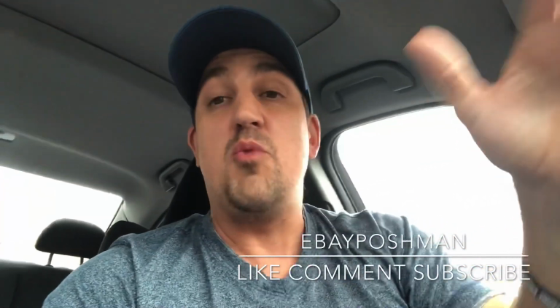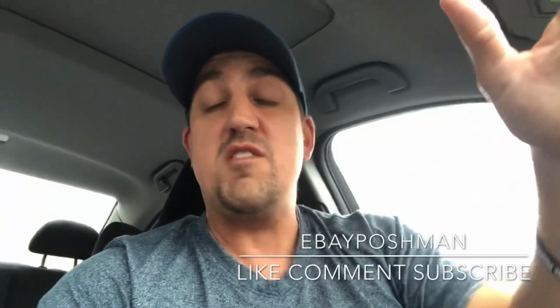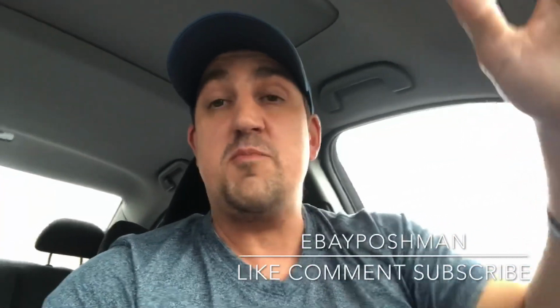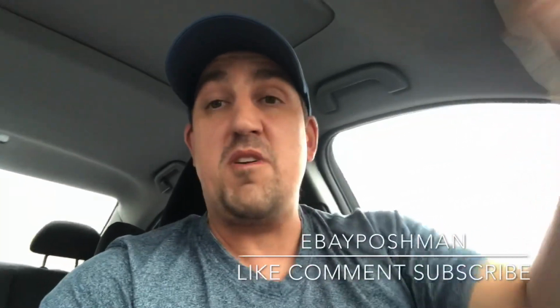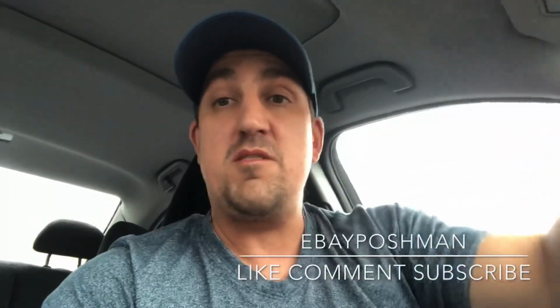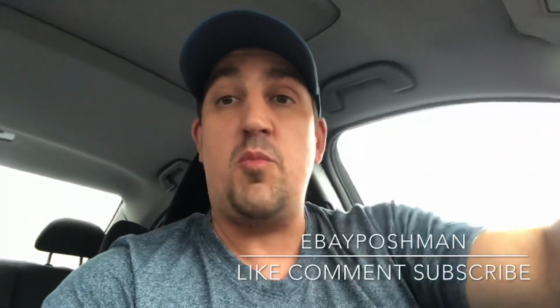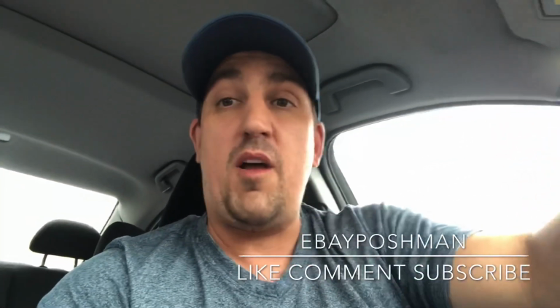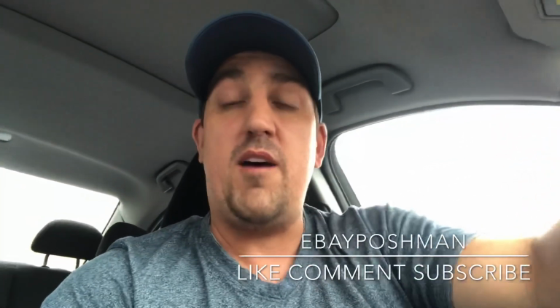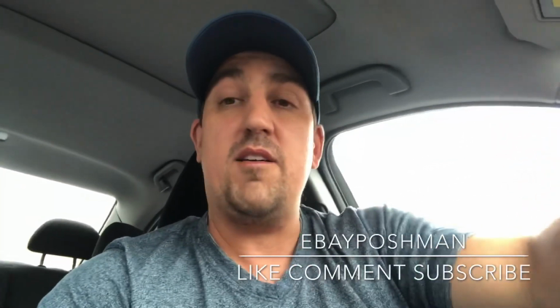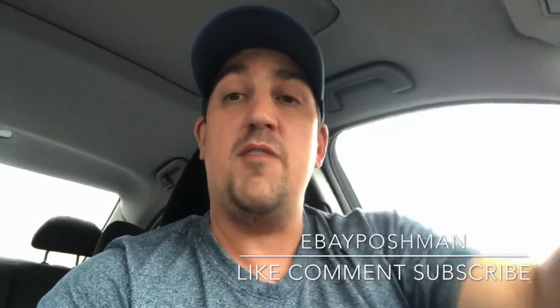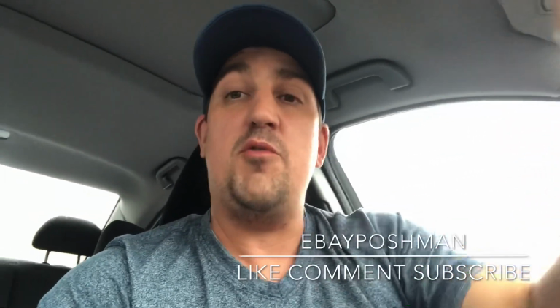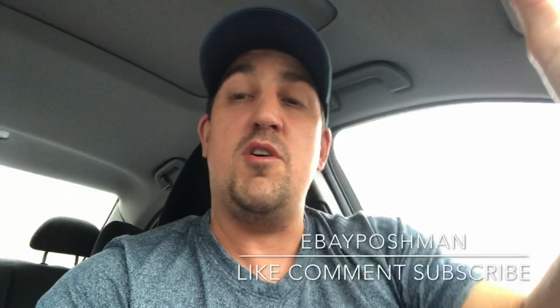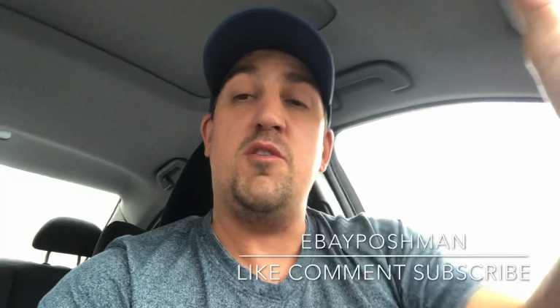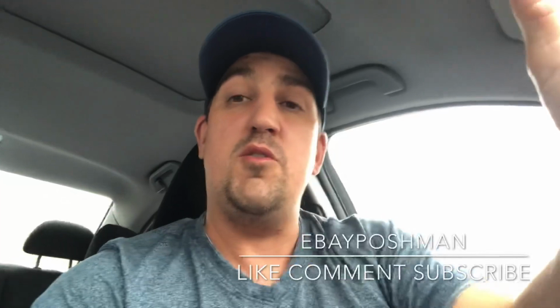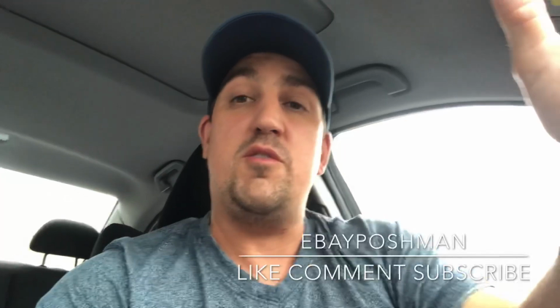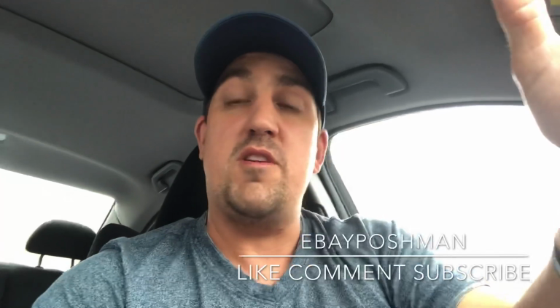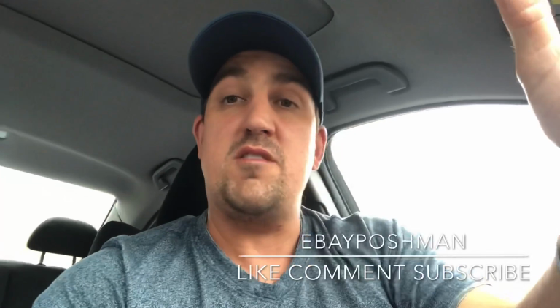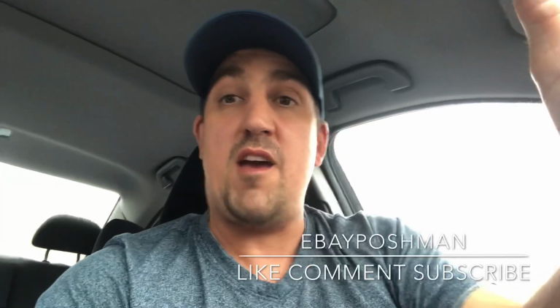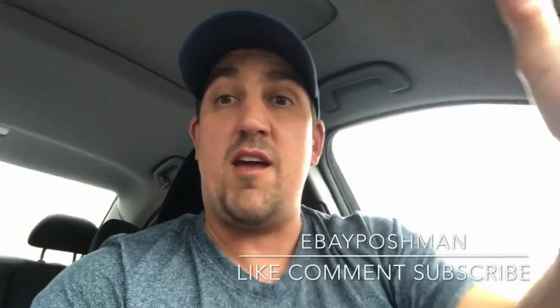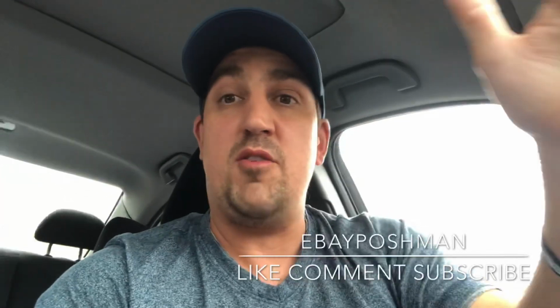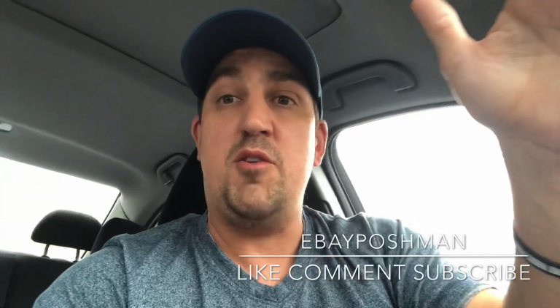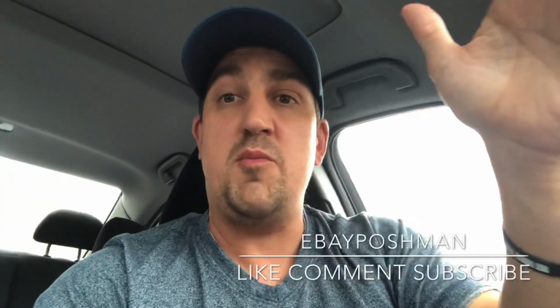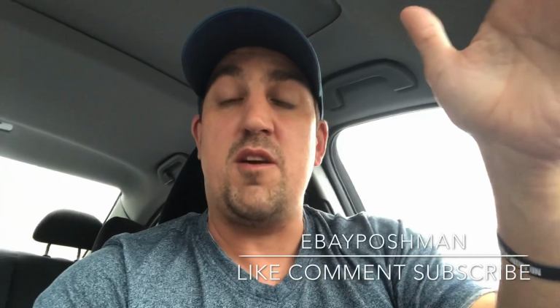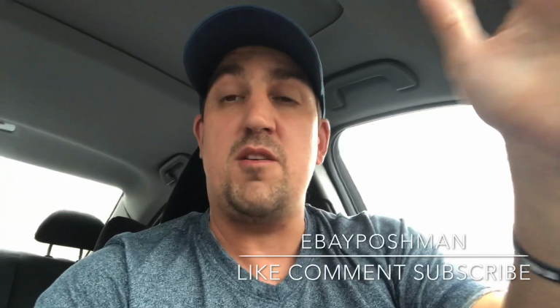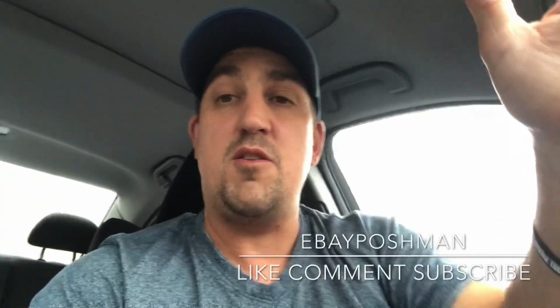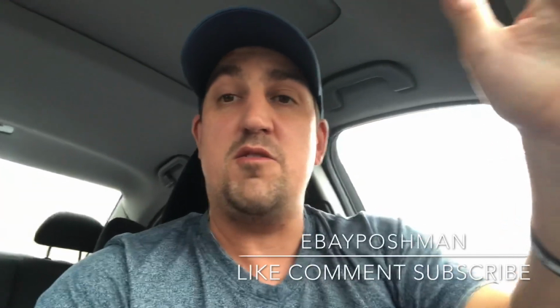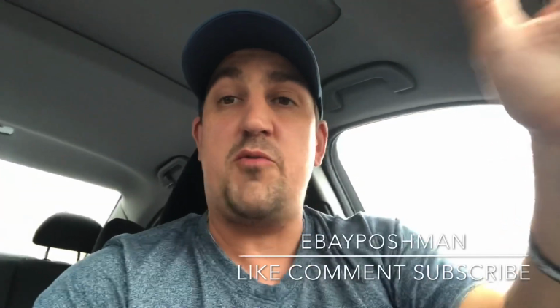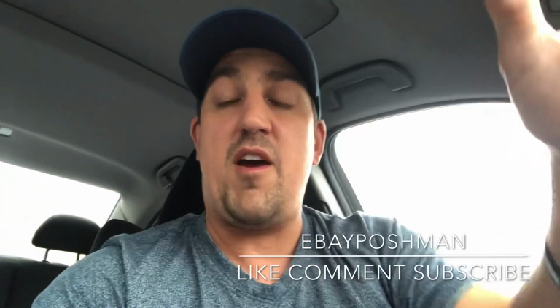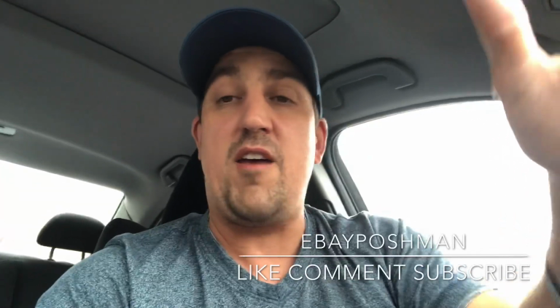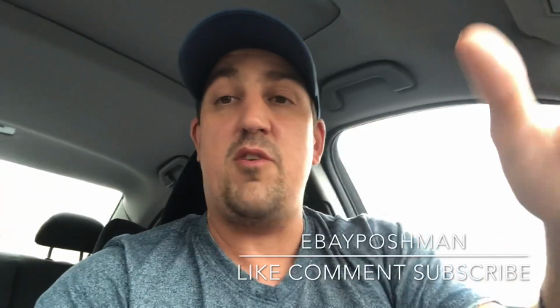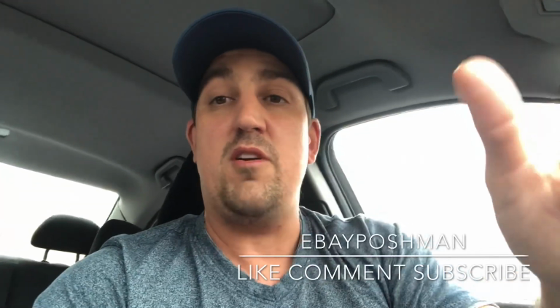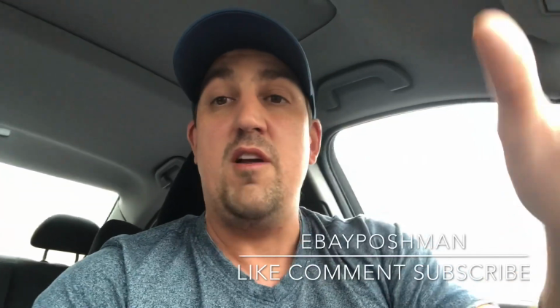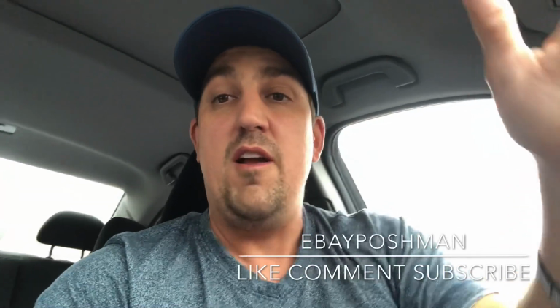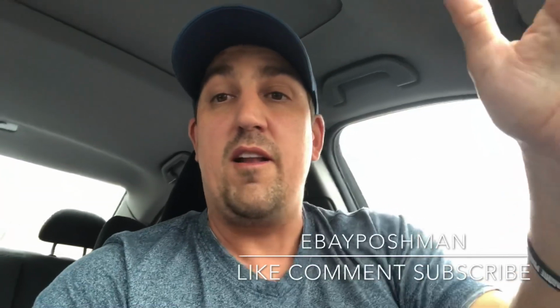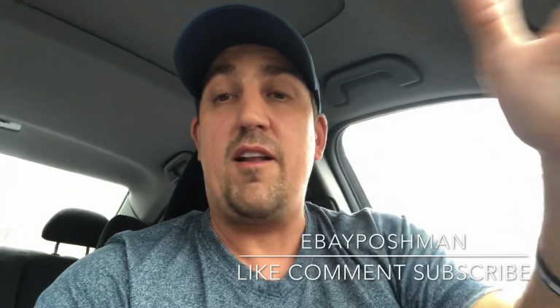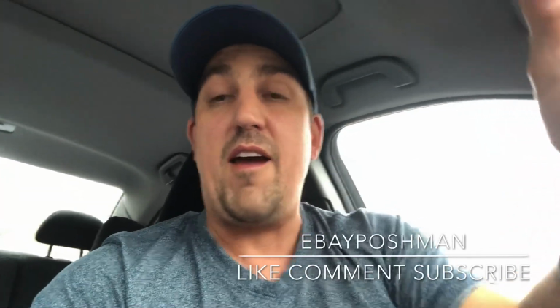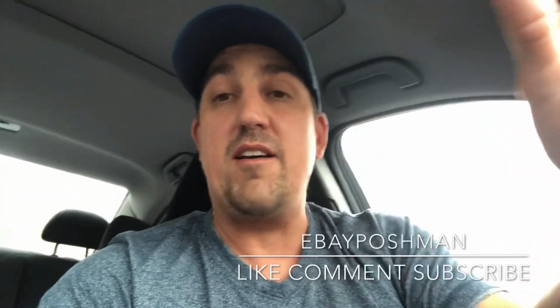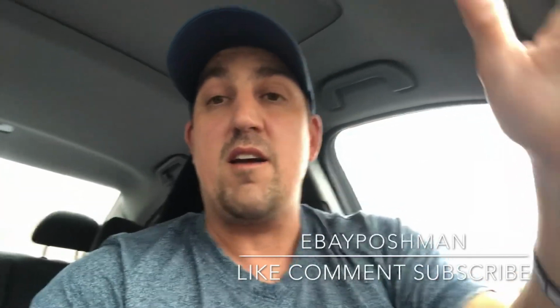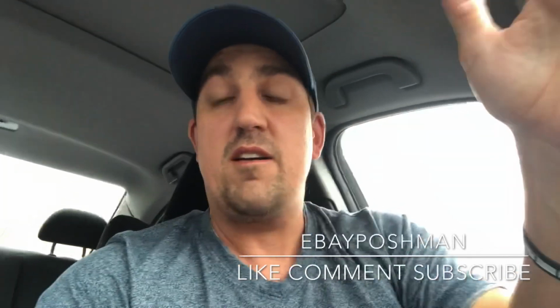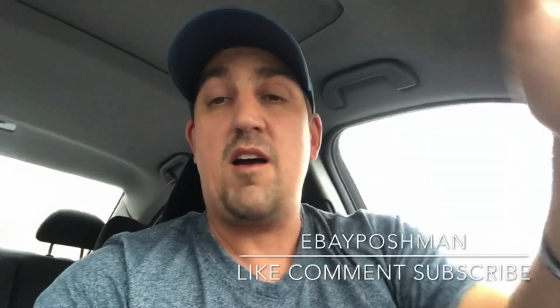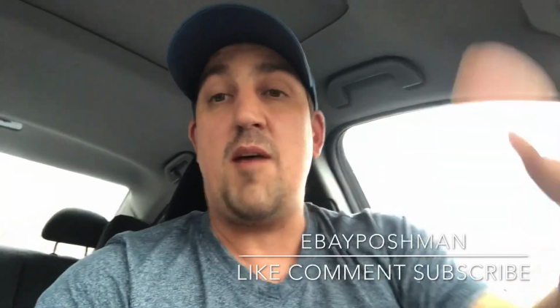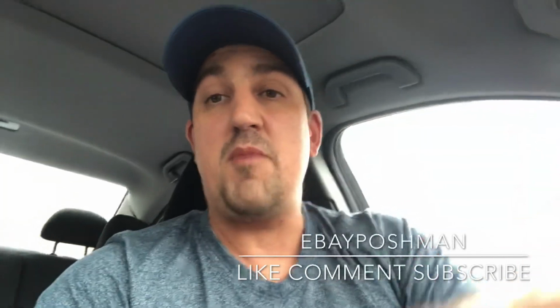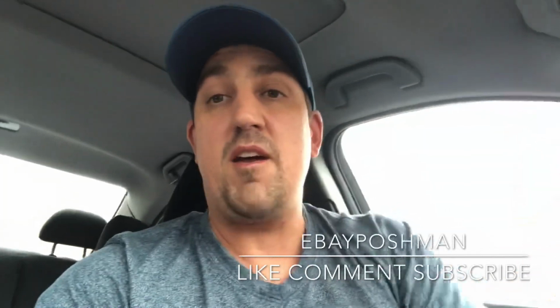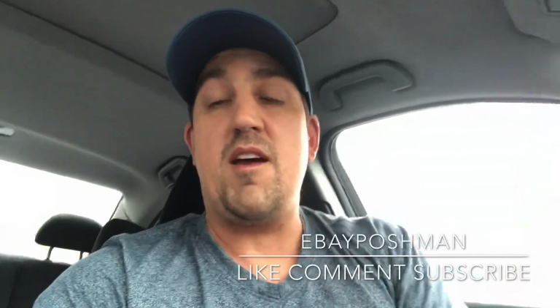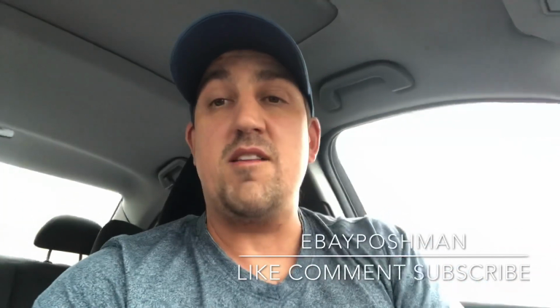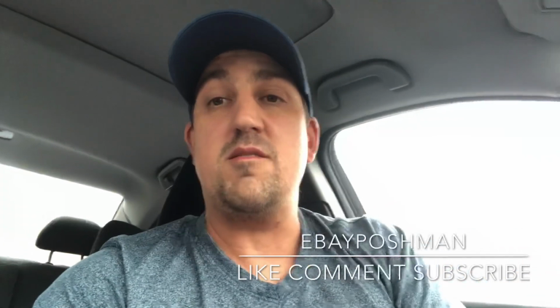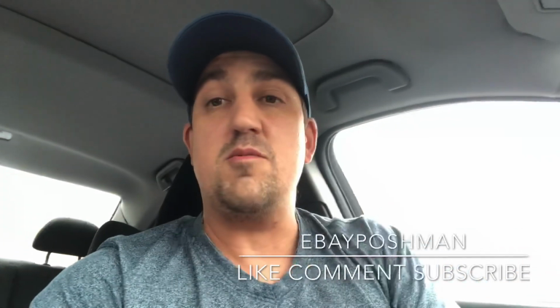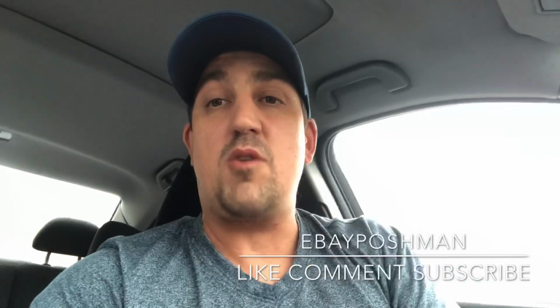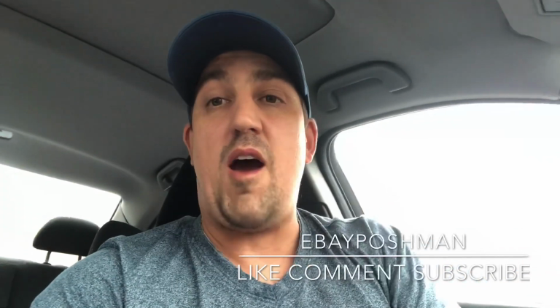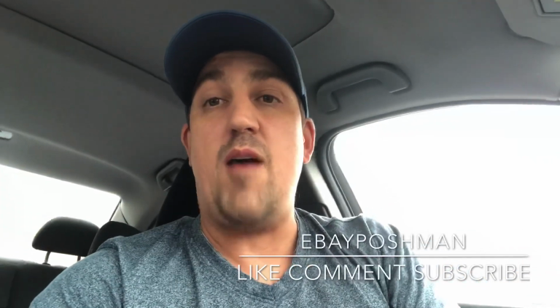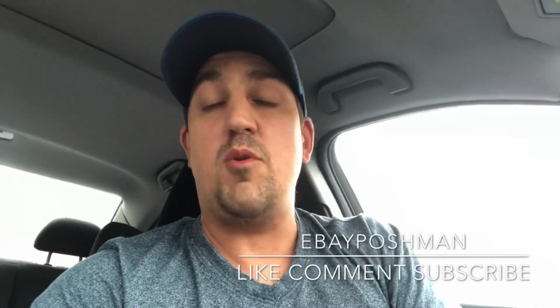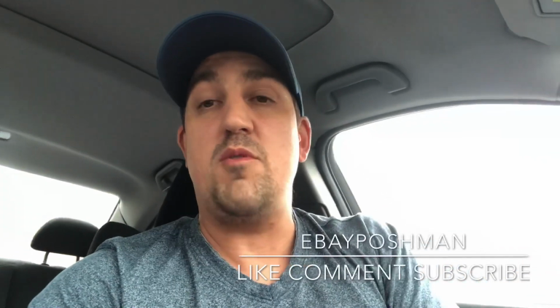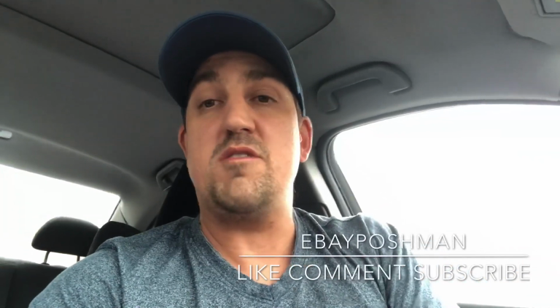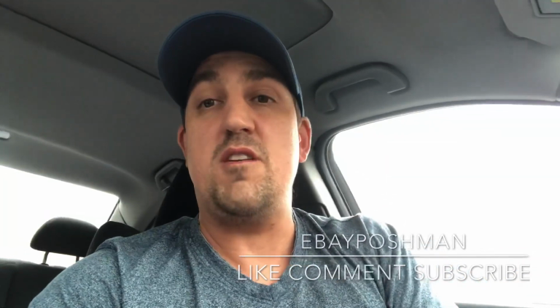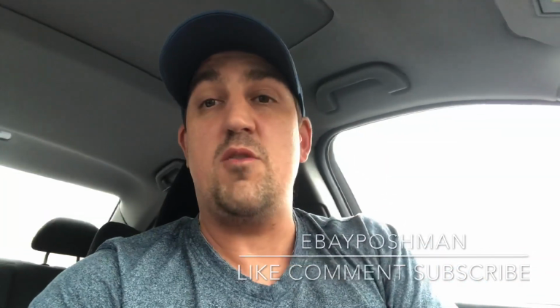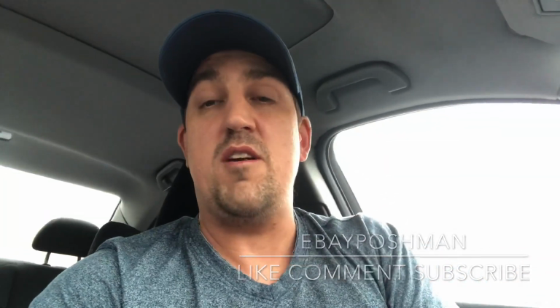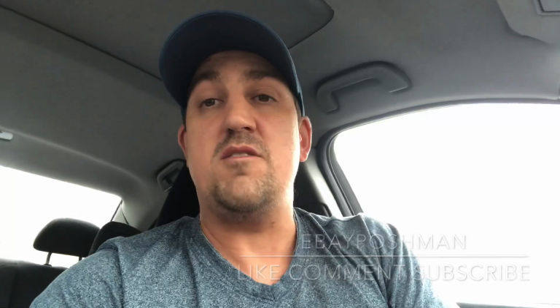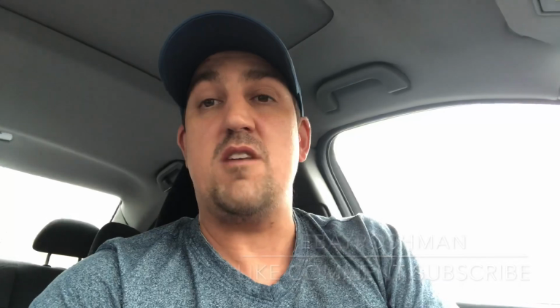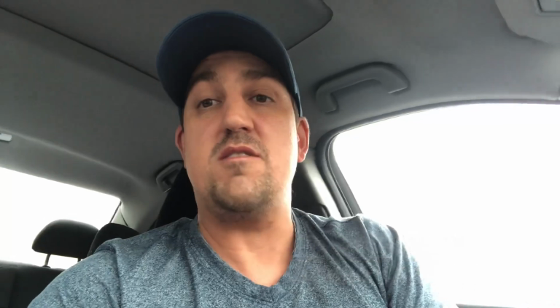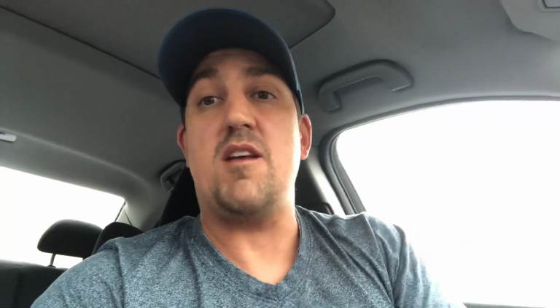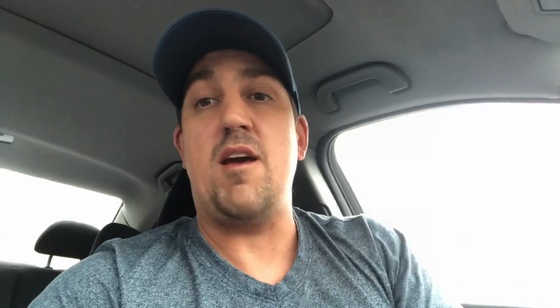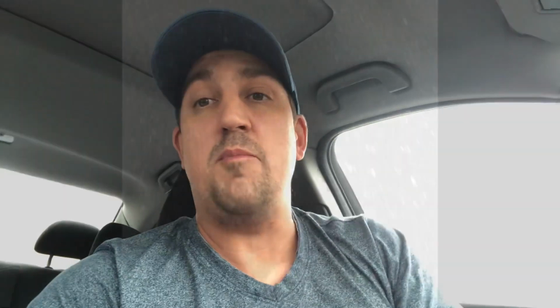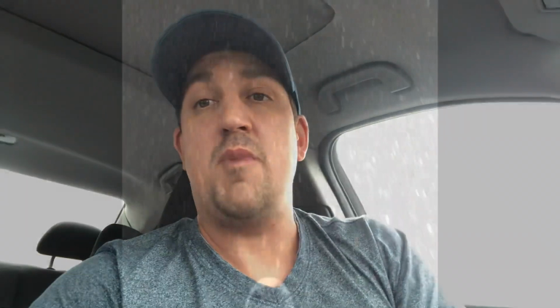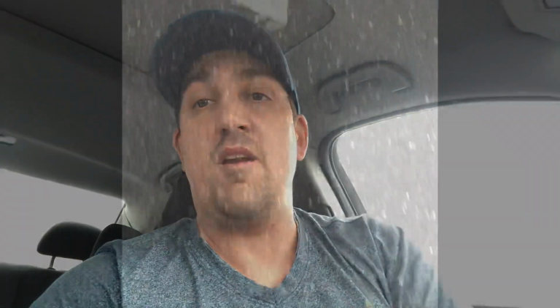Wish me some luck. If you're new to the channel, do me a huge favor — like, comment, and subscribe. We will see you in just a minute.